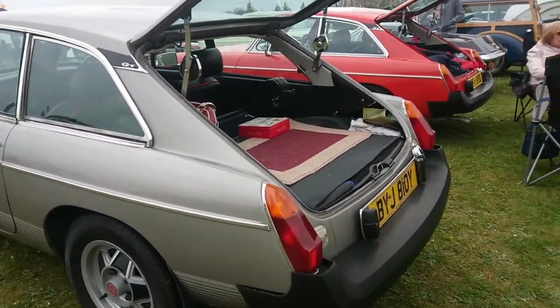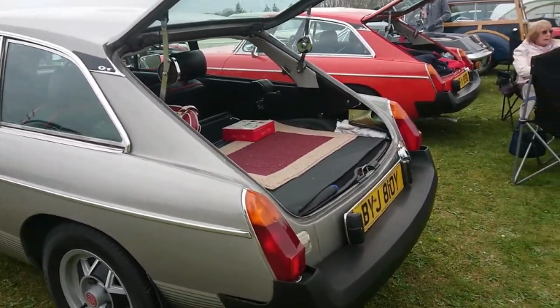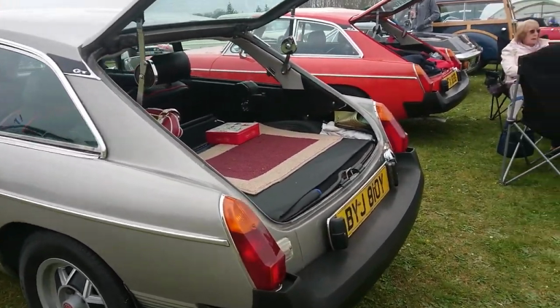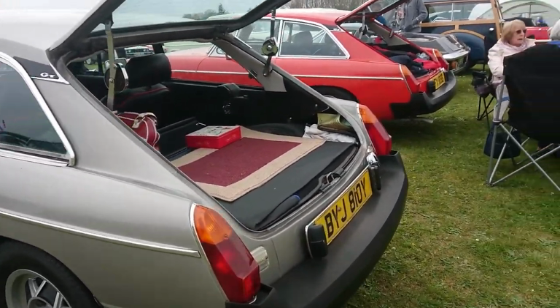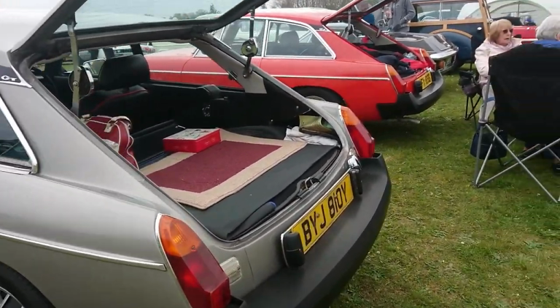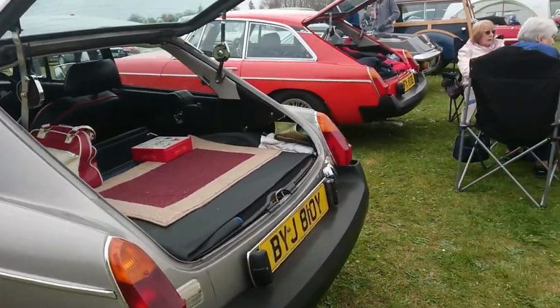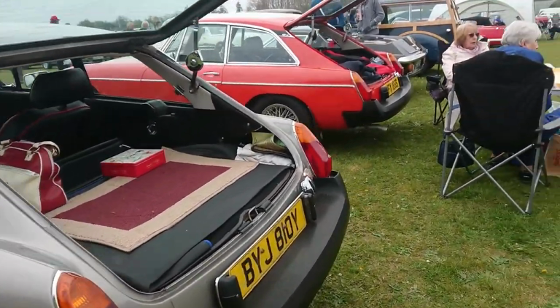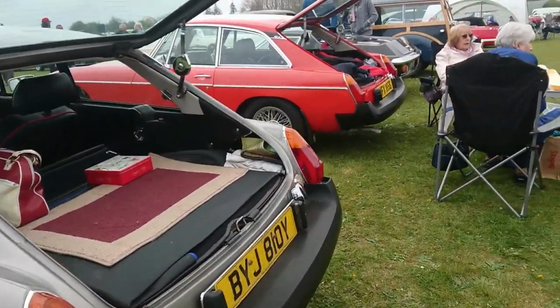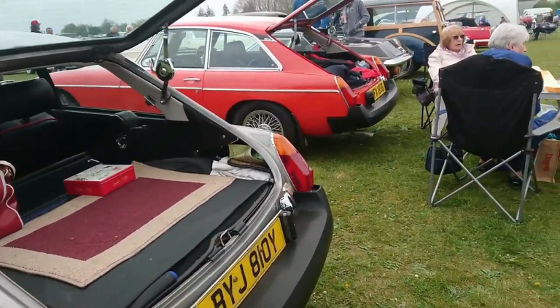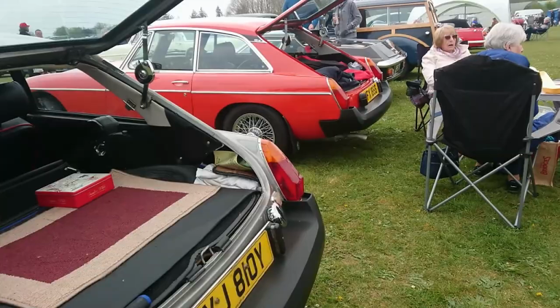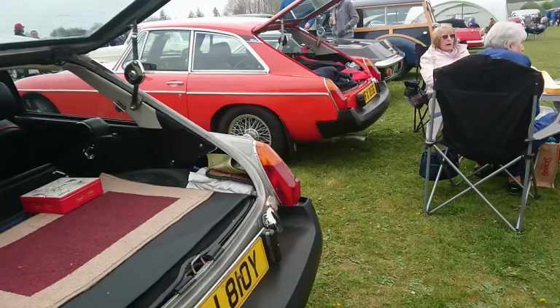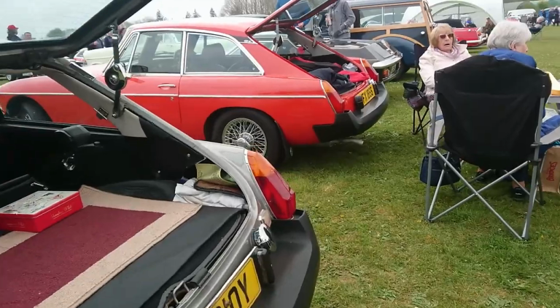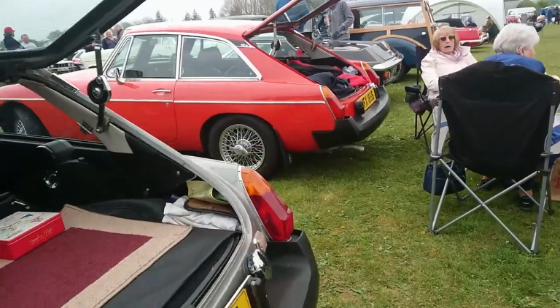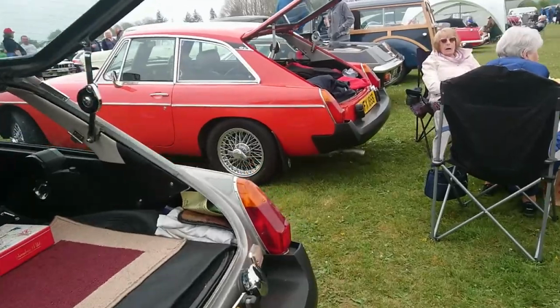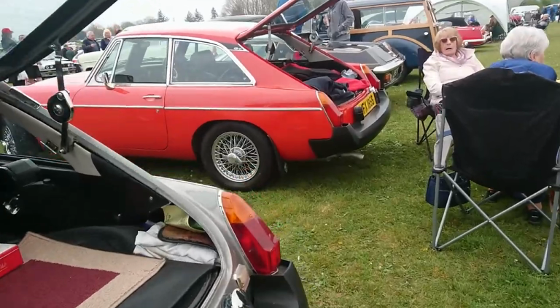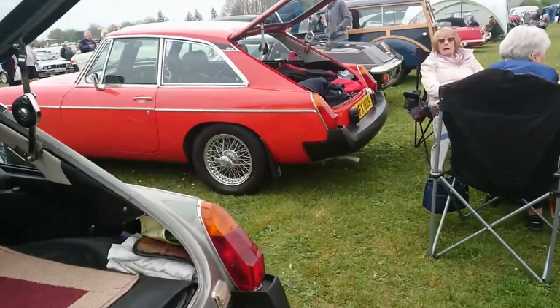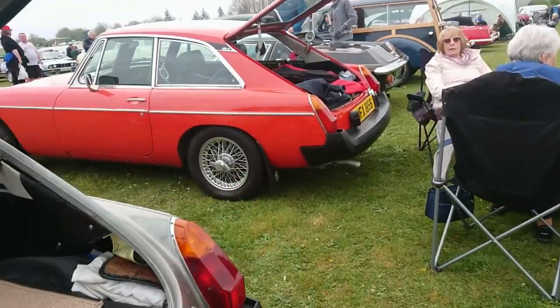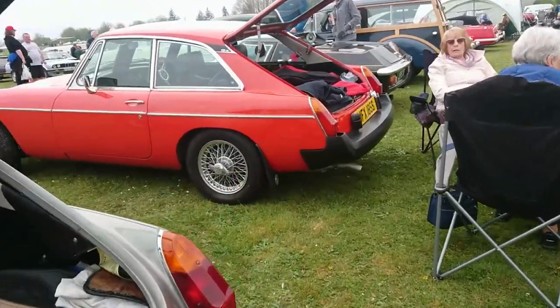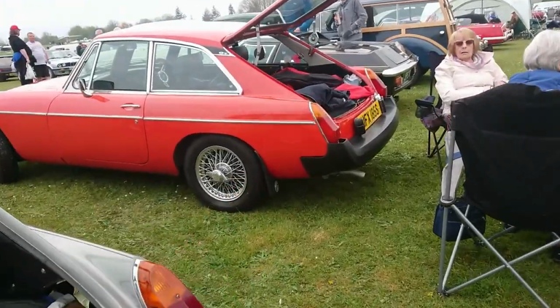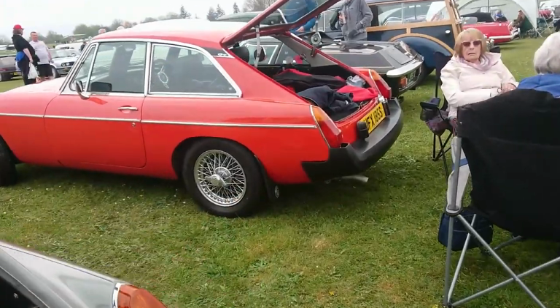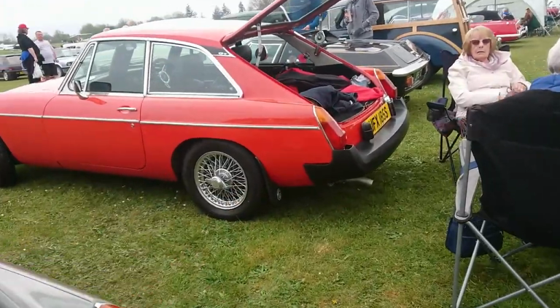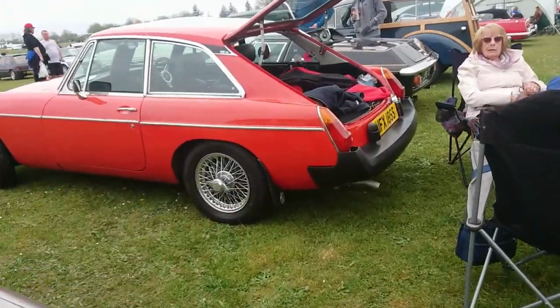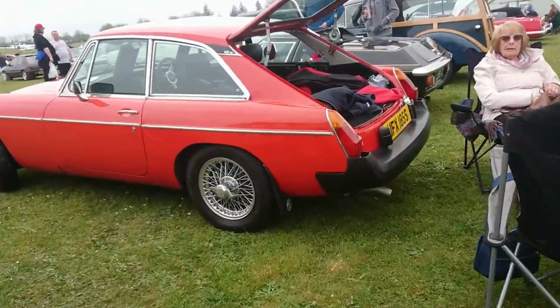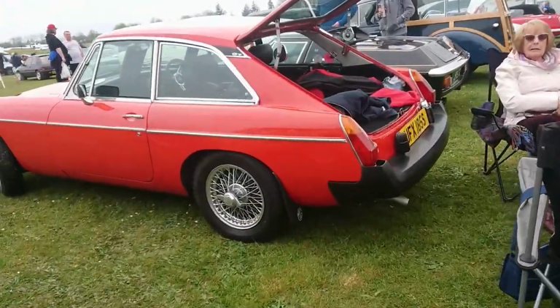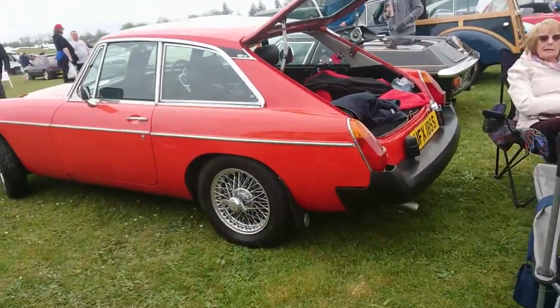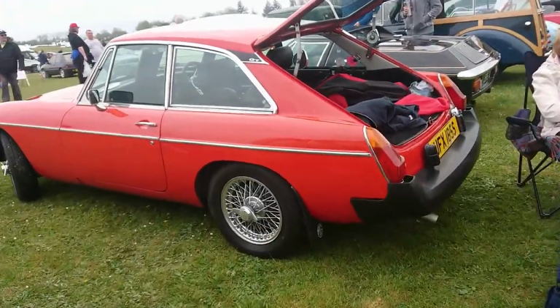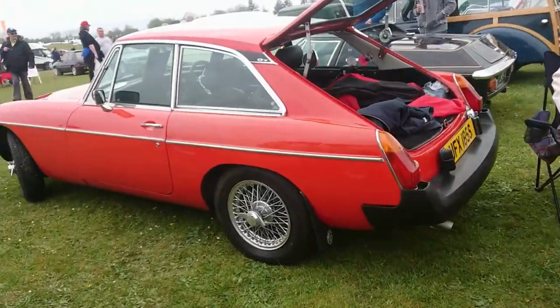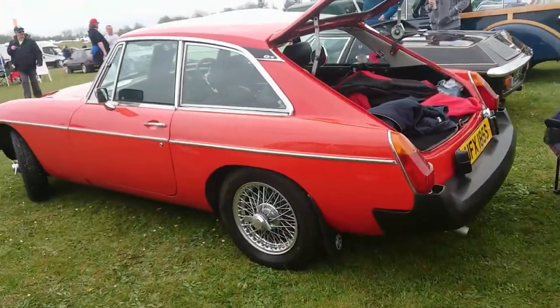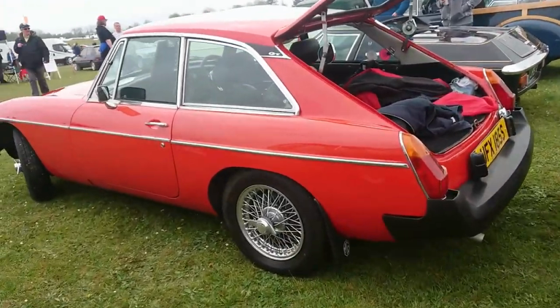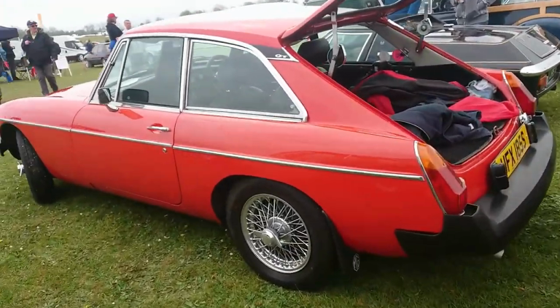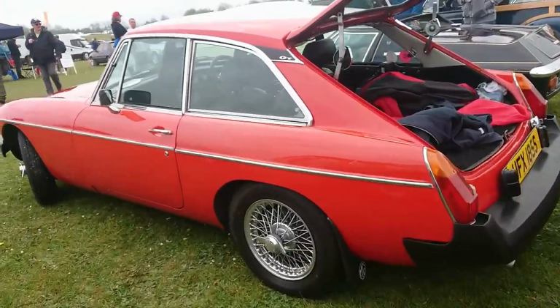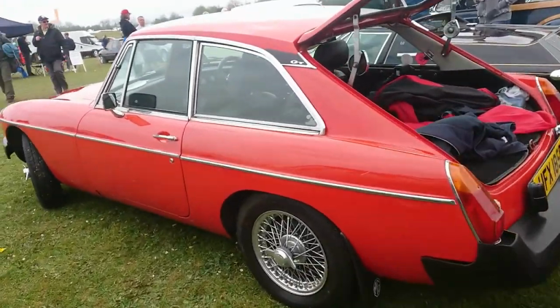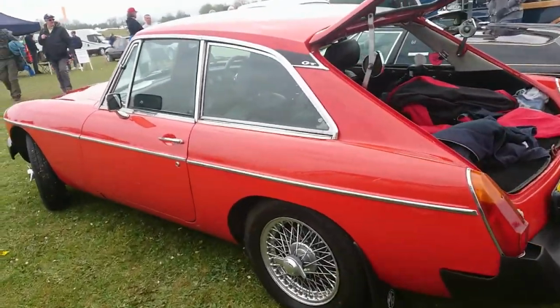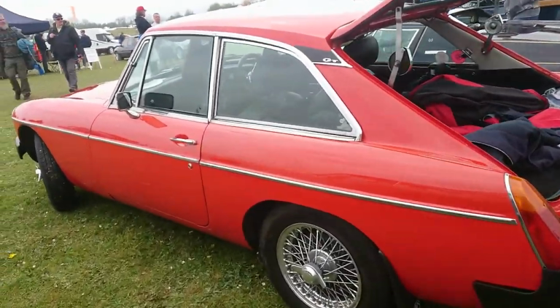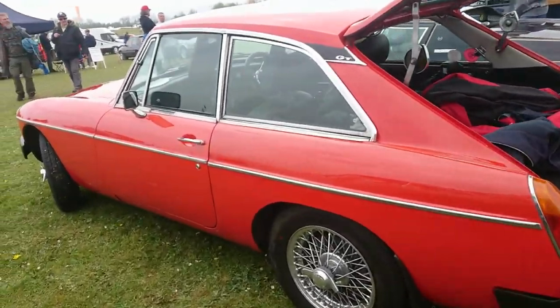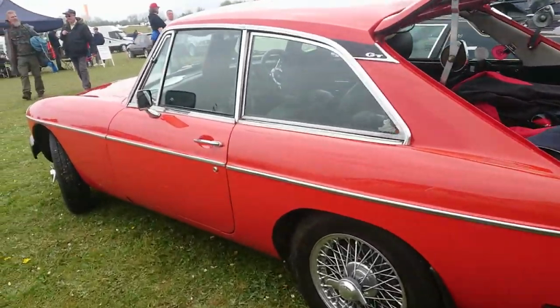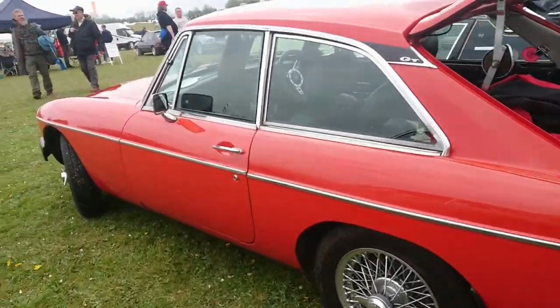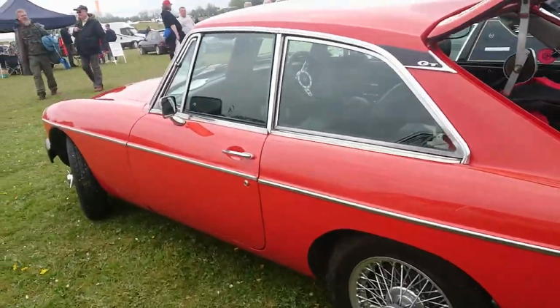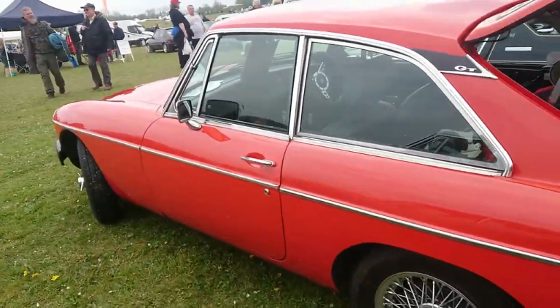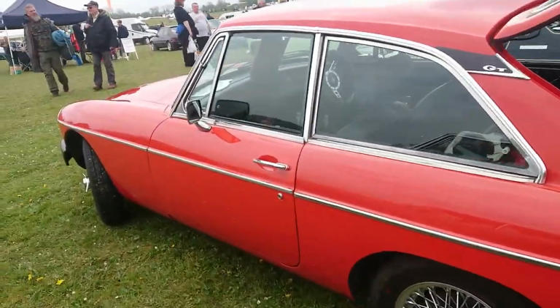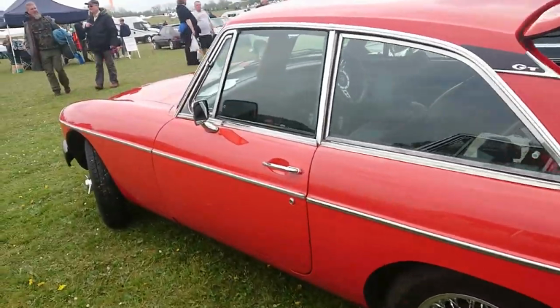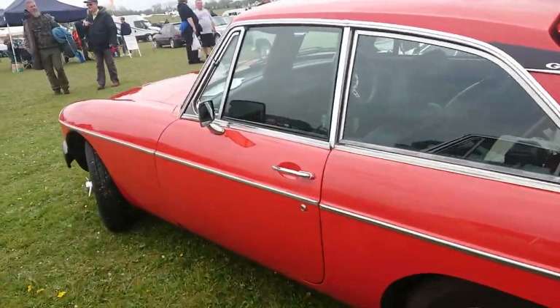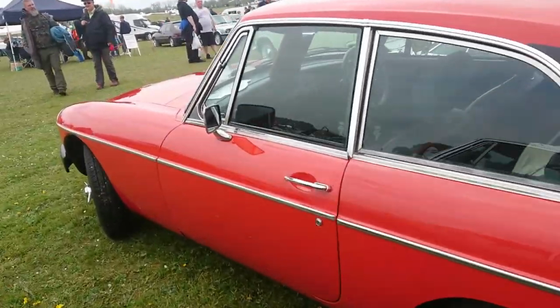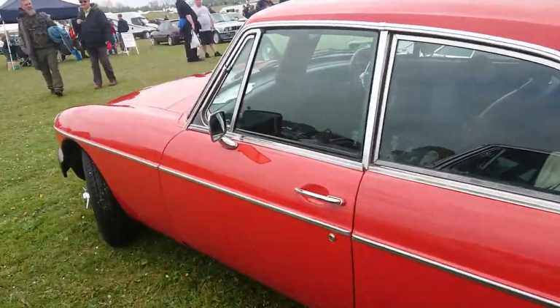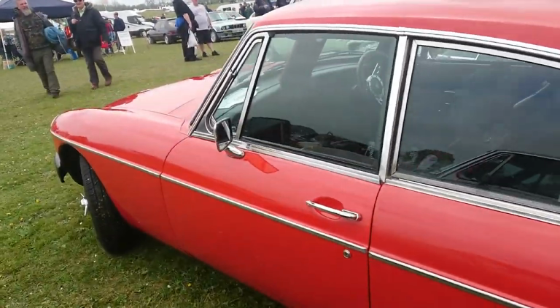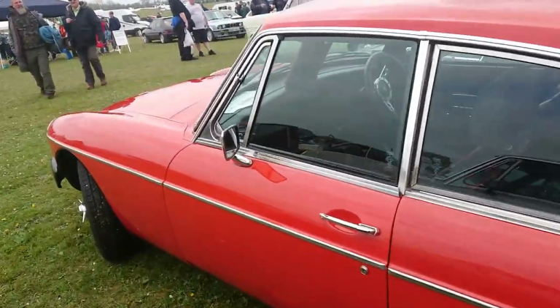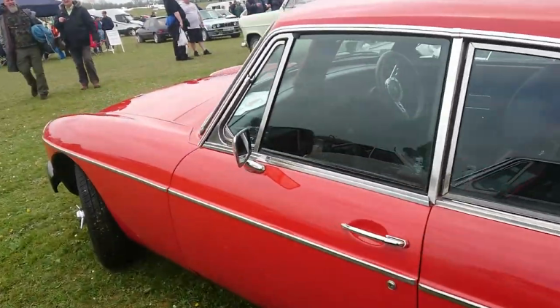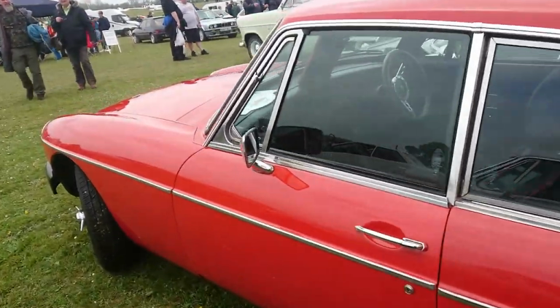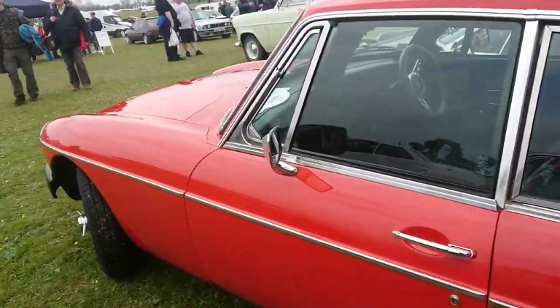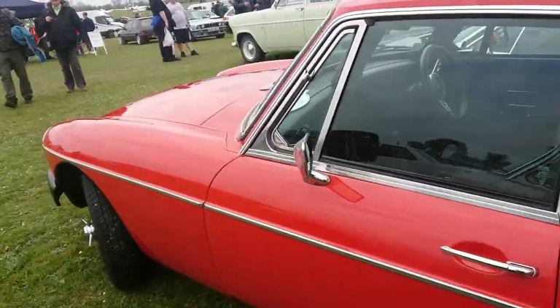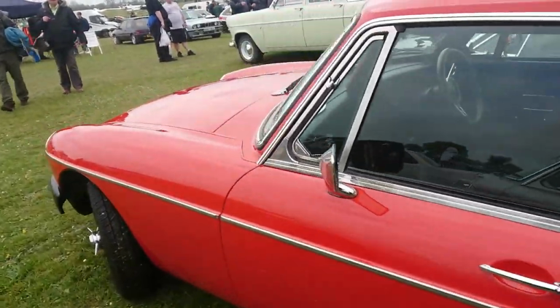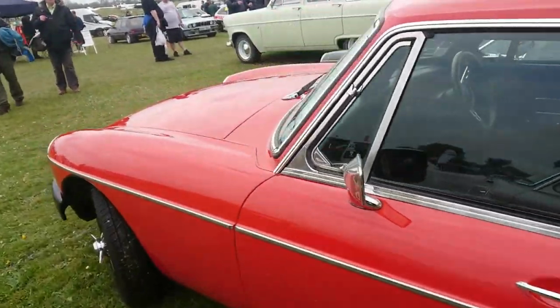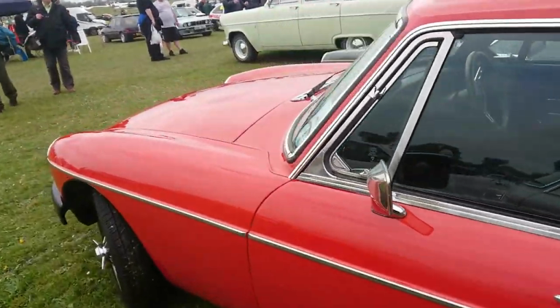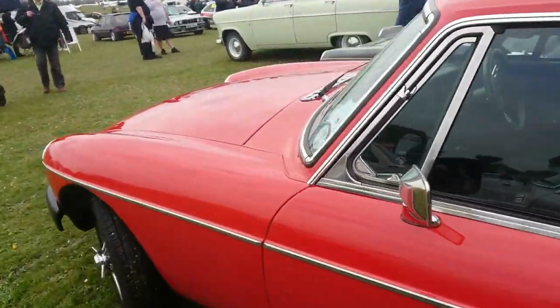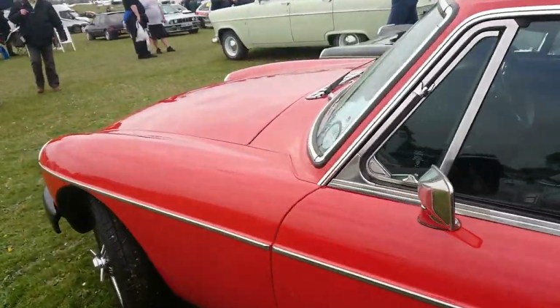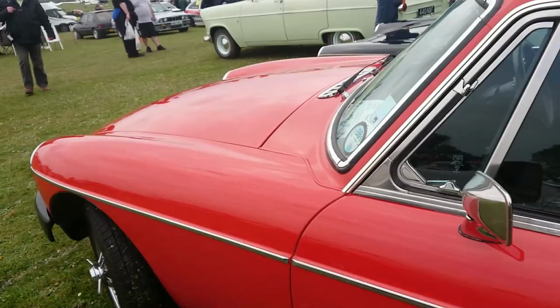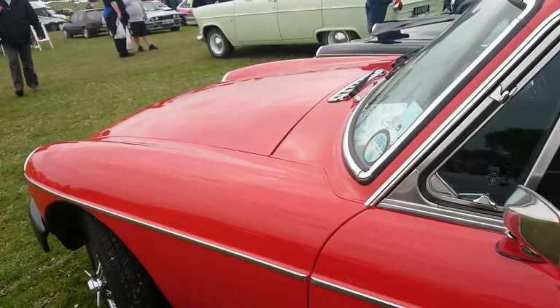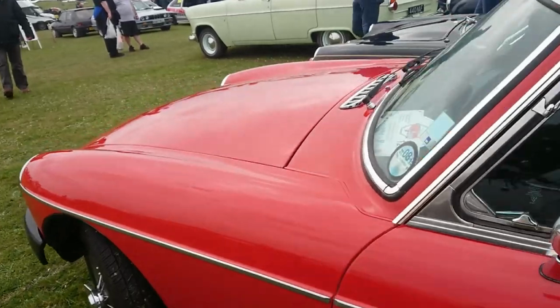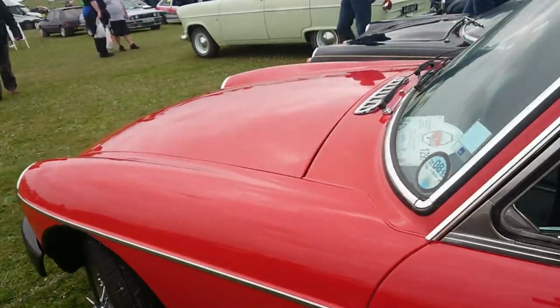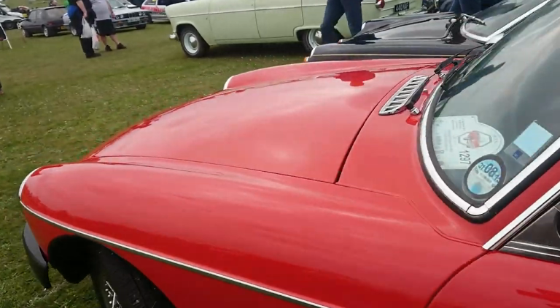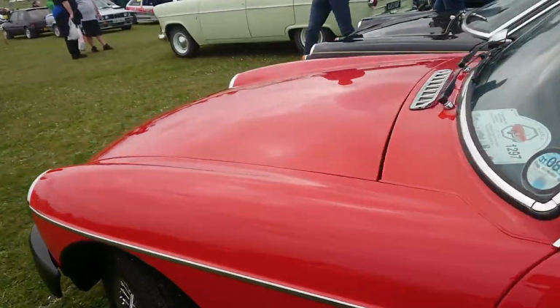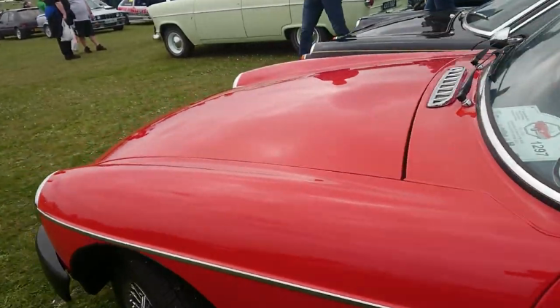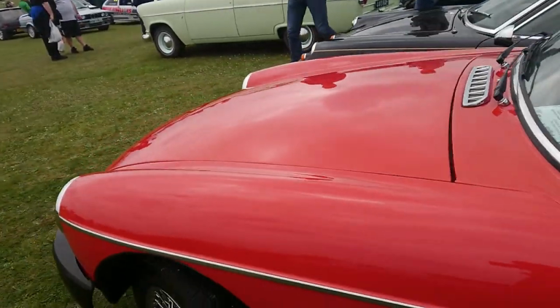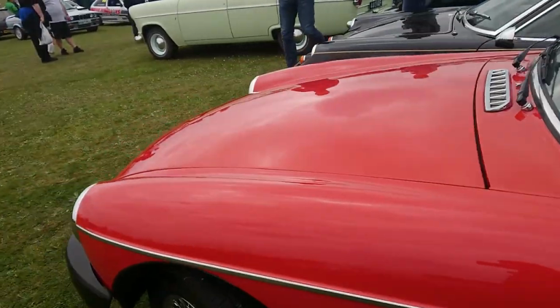There's a bit of an earlier one here — this is a 77-78 registration, another rubber bumper MGB GT.